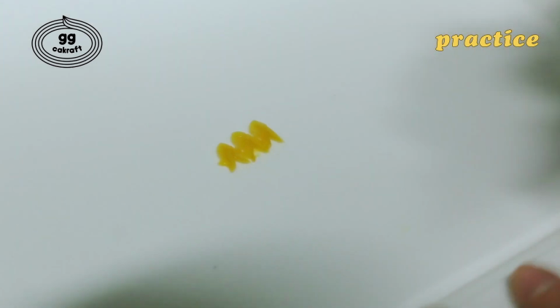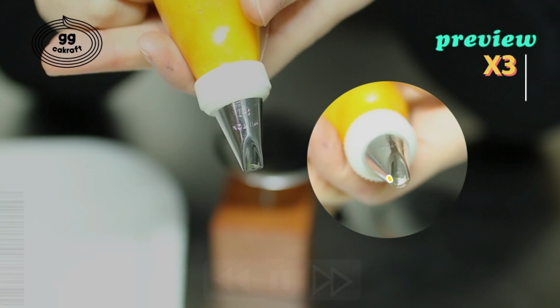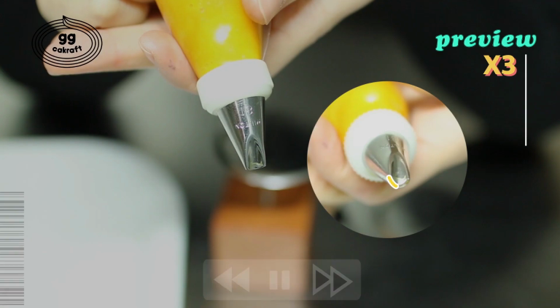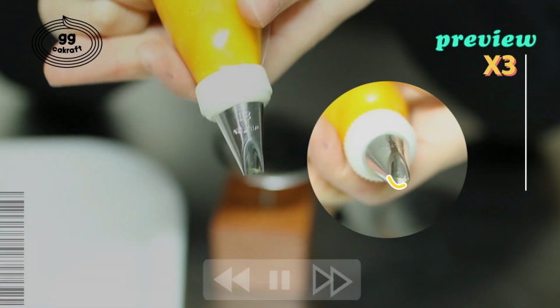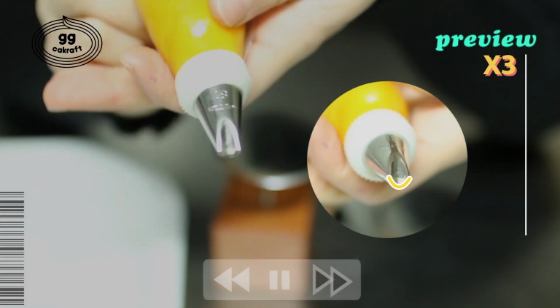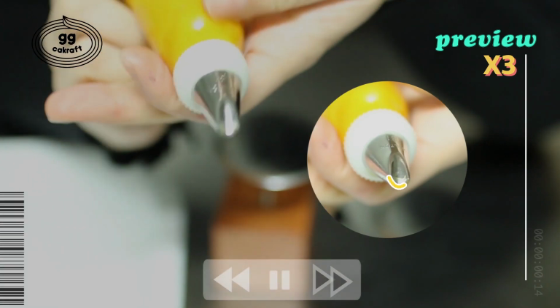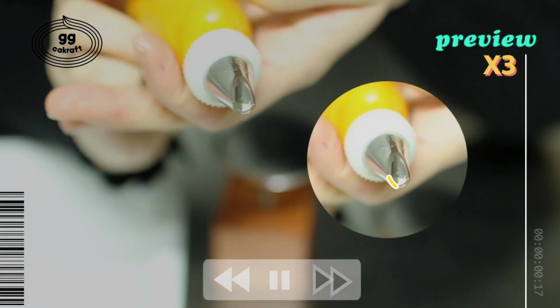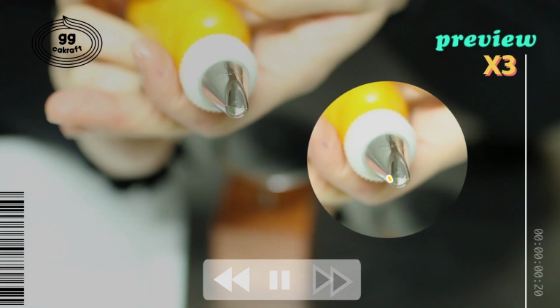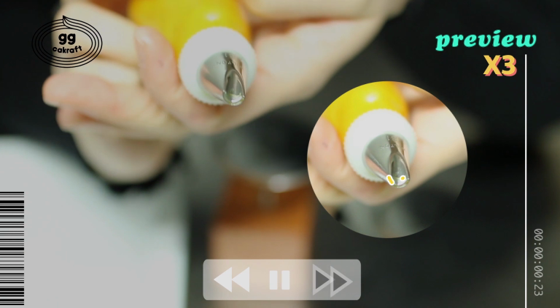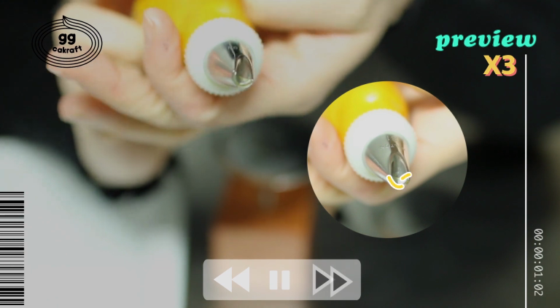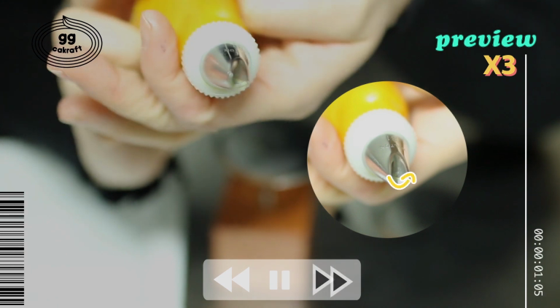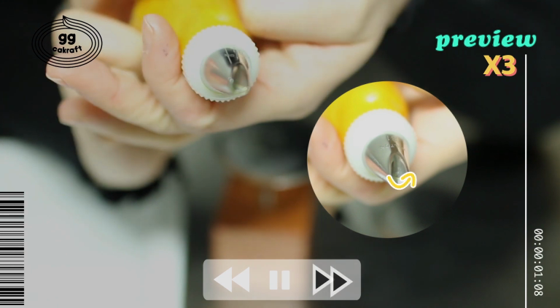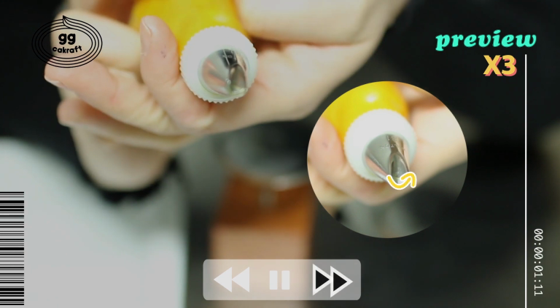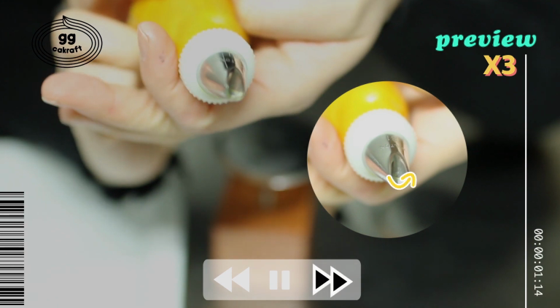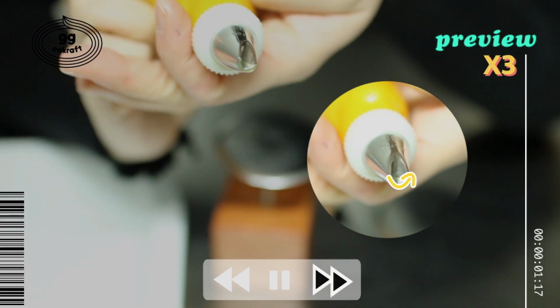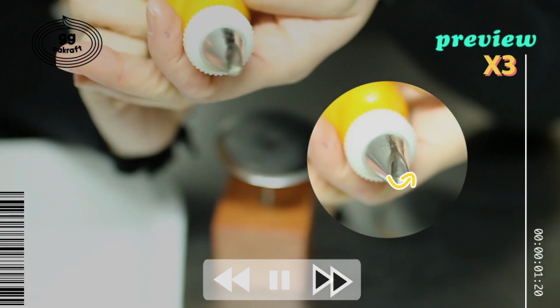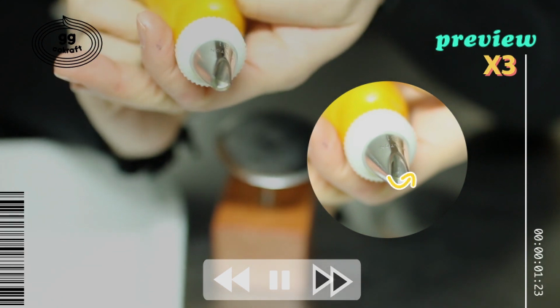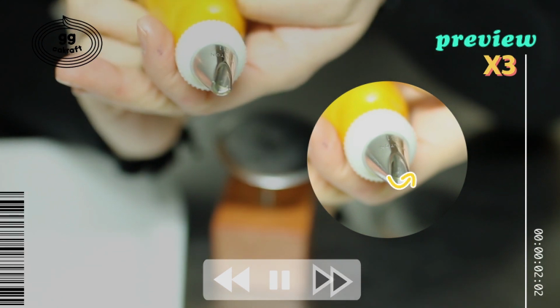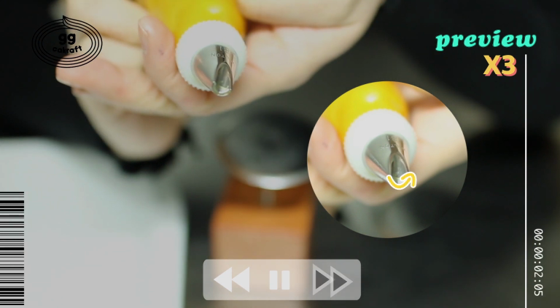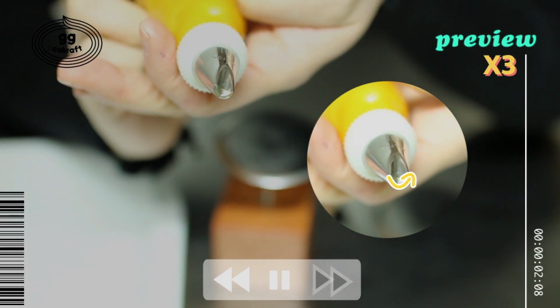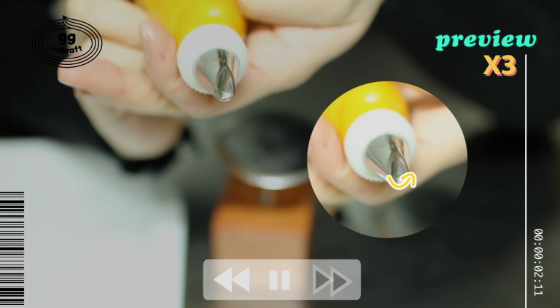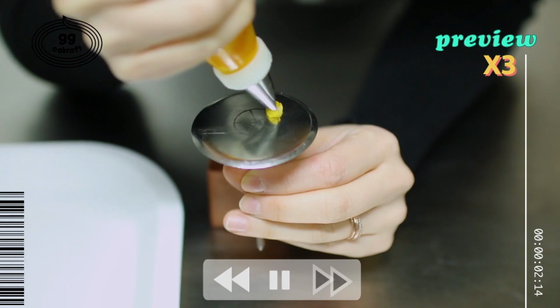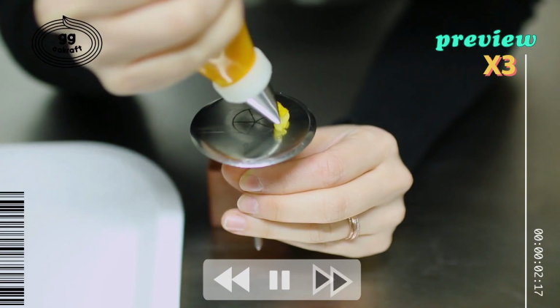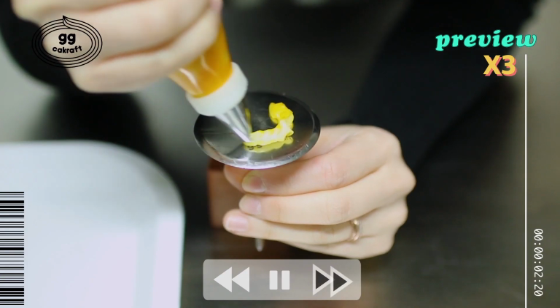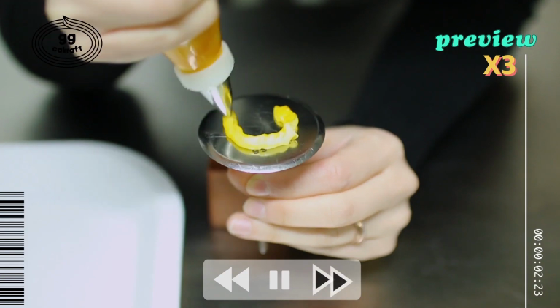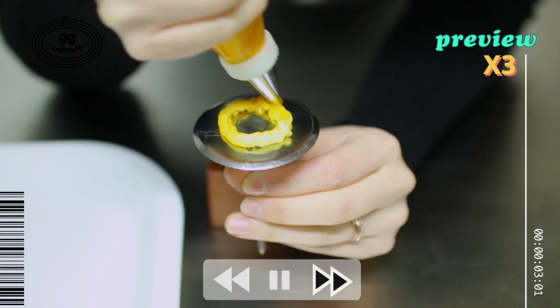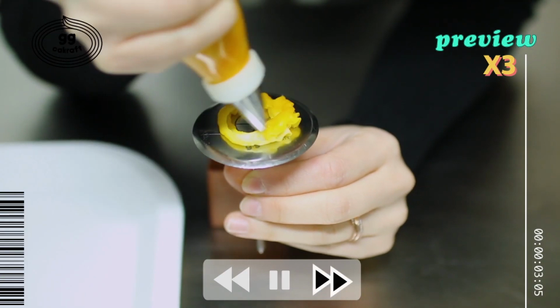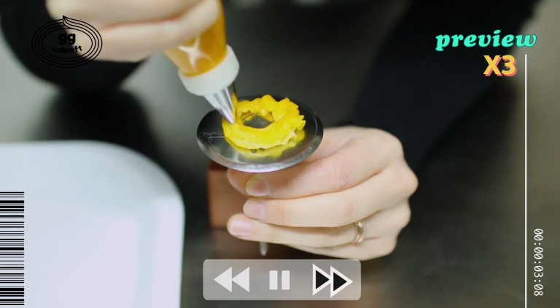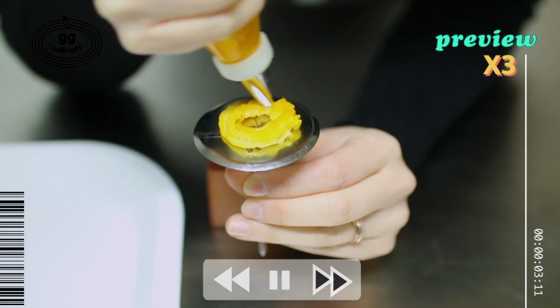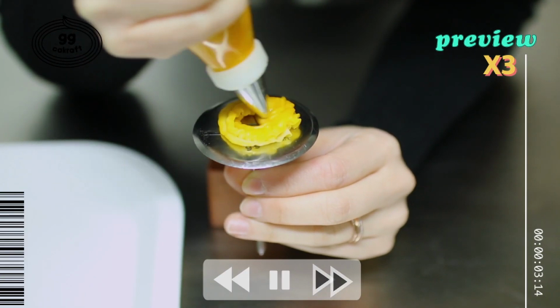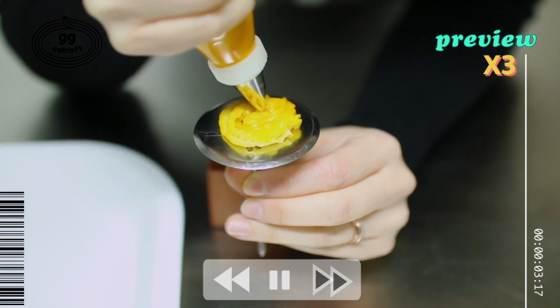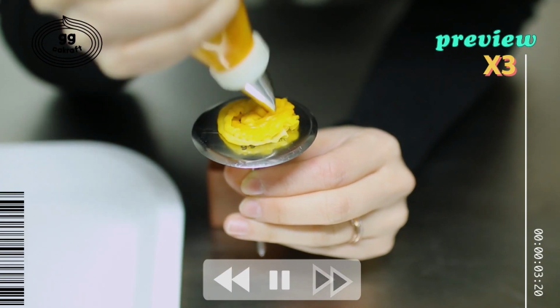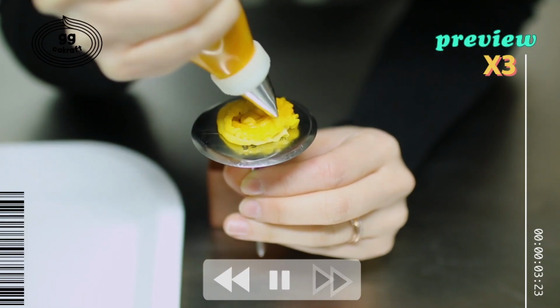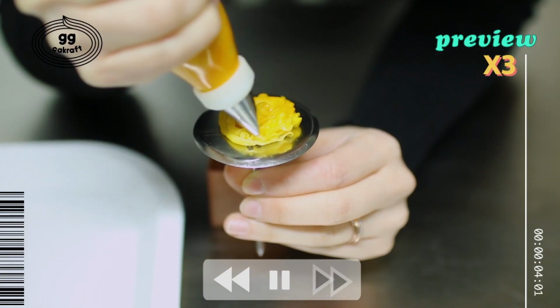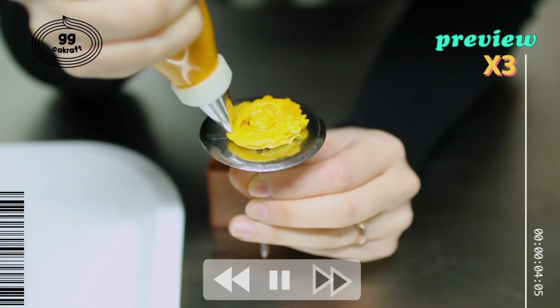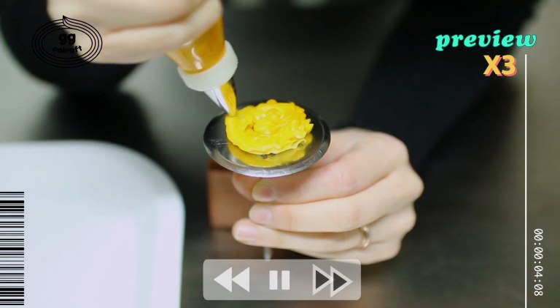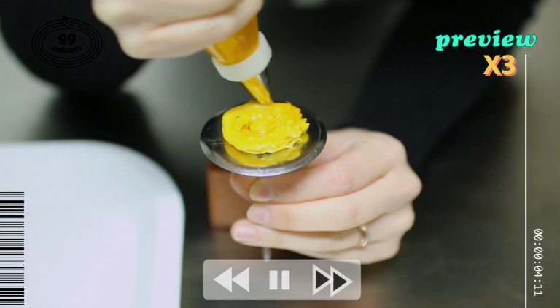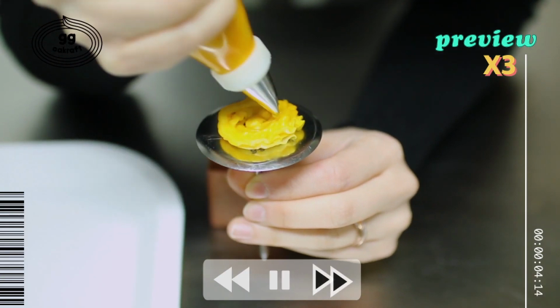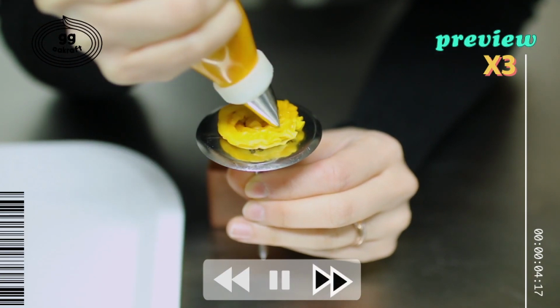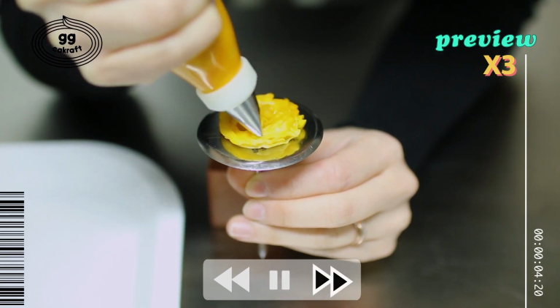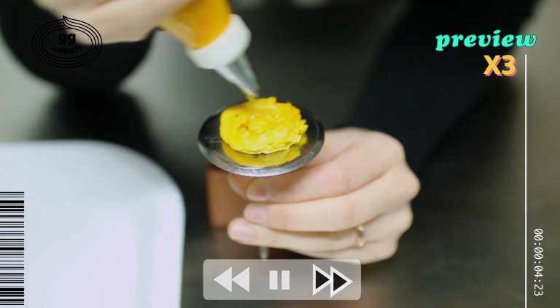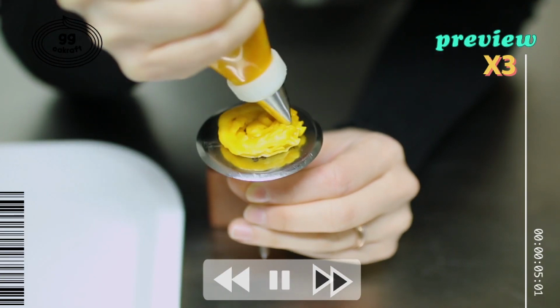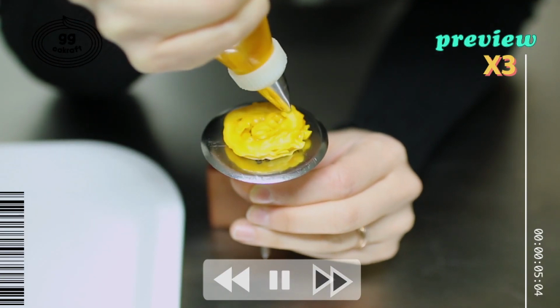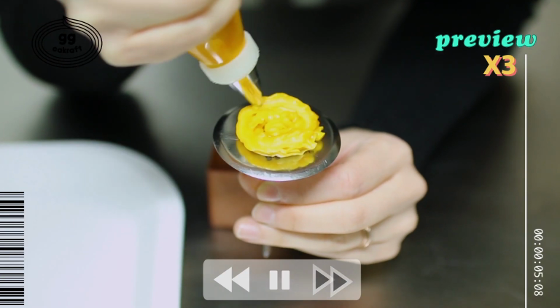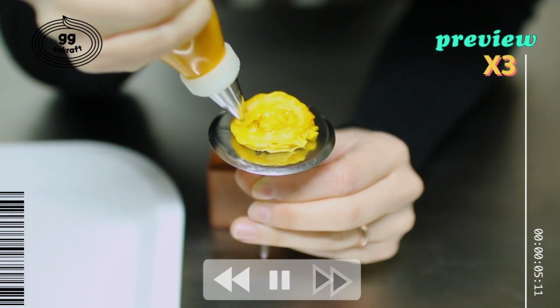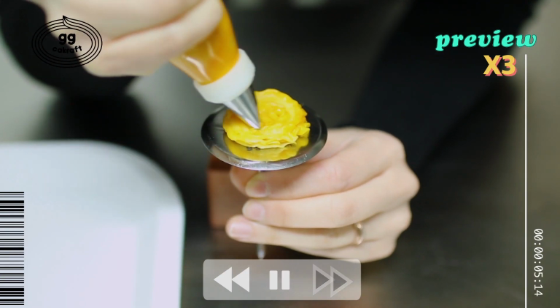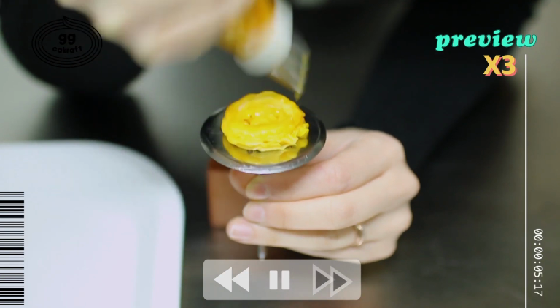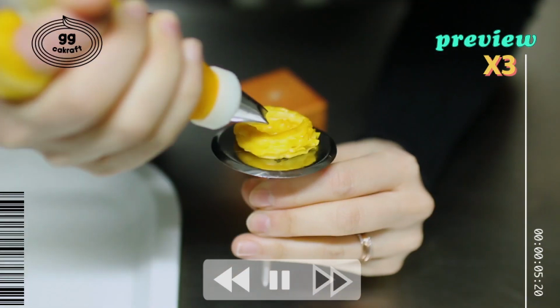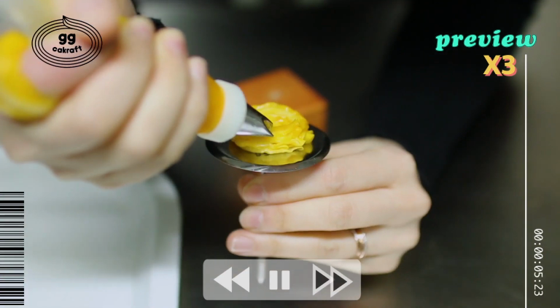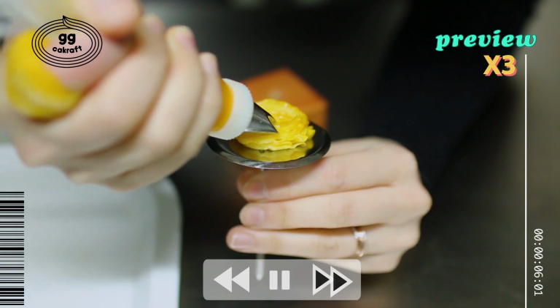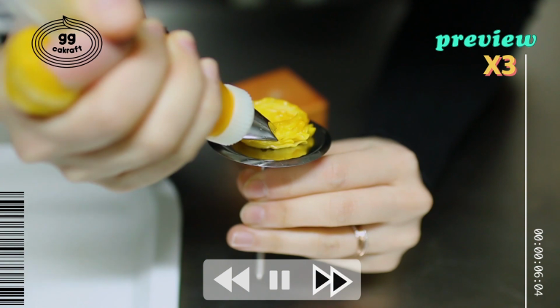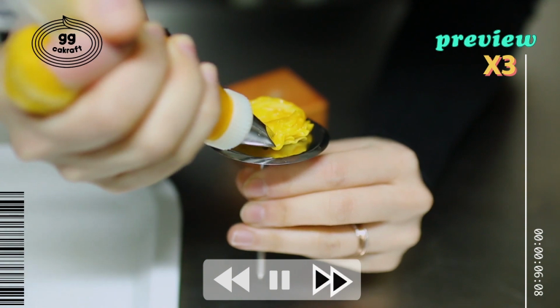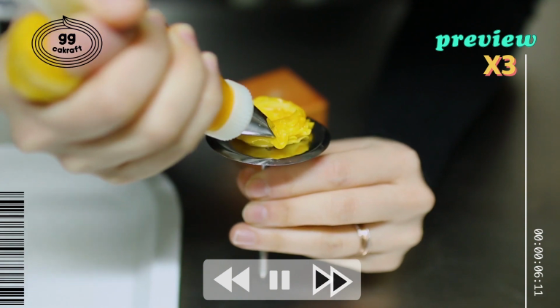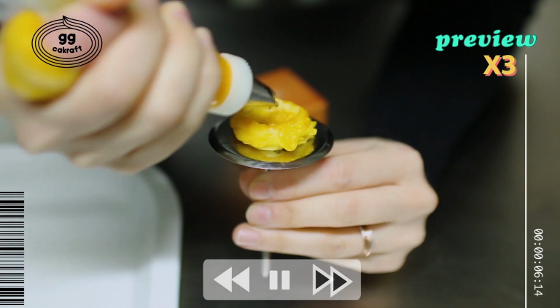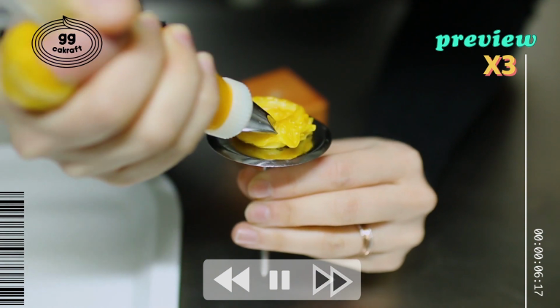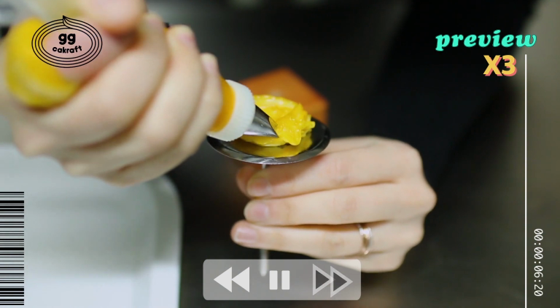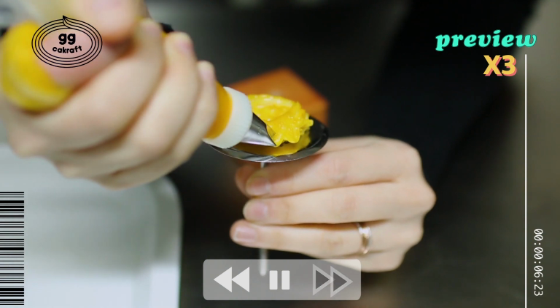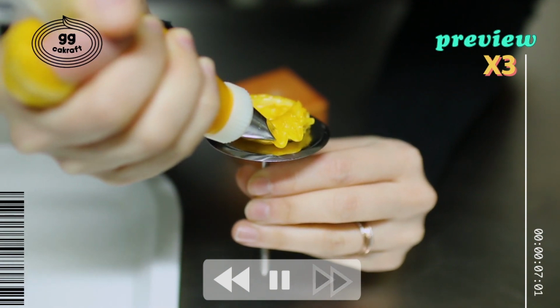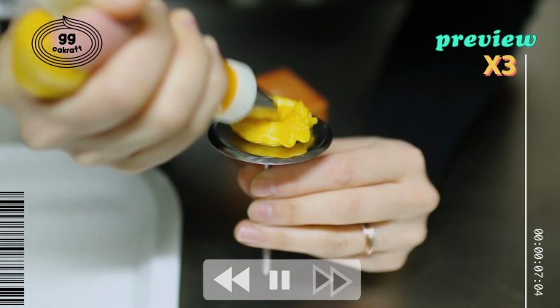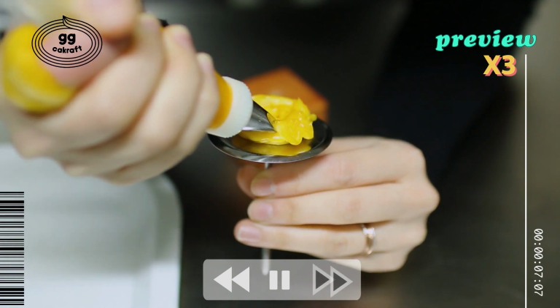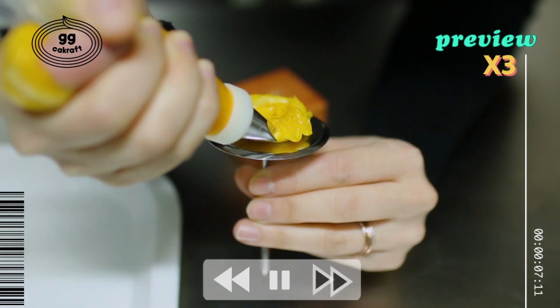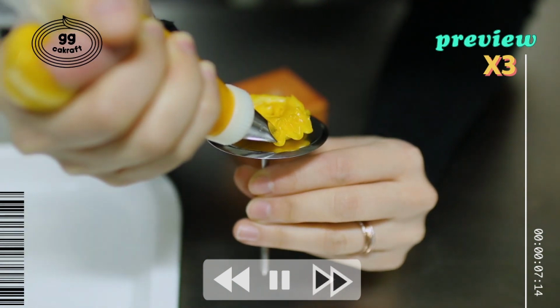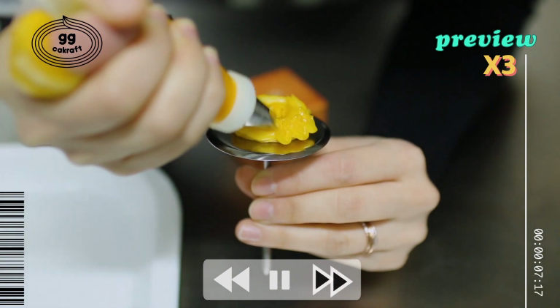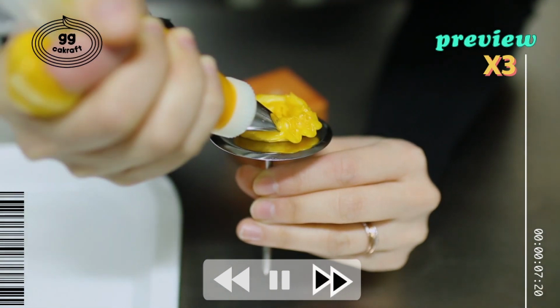Before we watch how to make the pompom thoroughly, I want you to see the way to make this flower lovely.